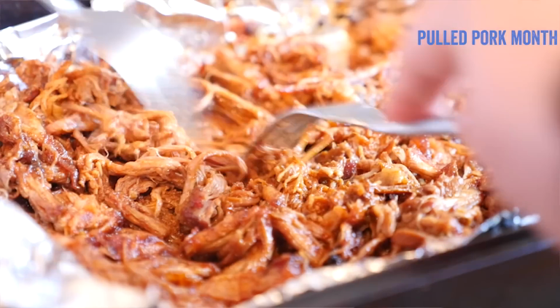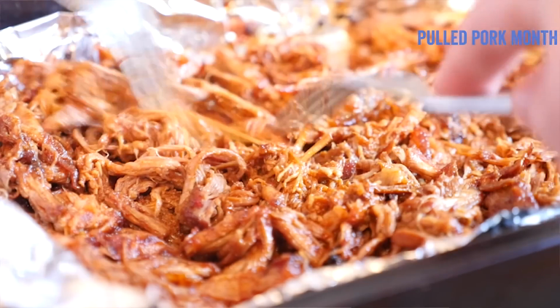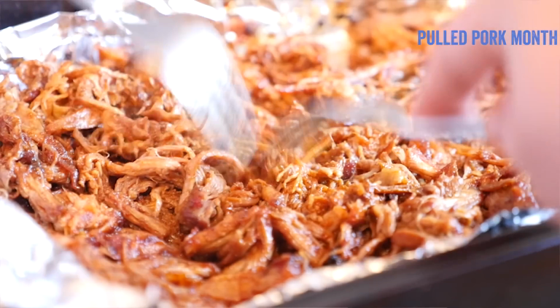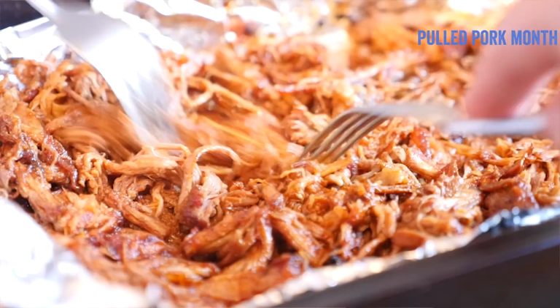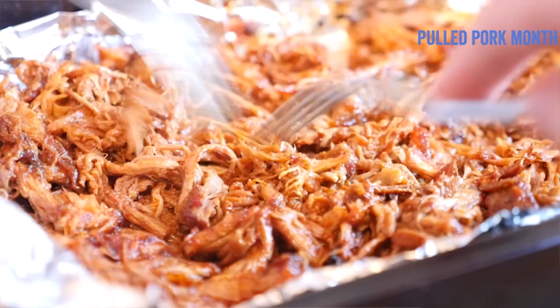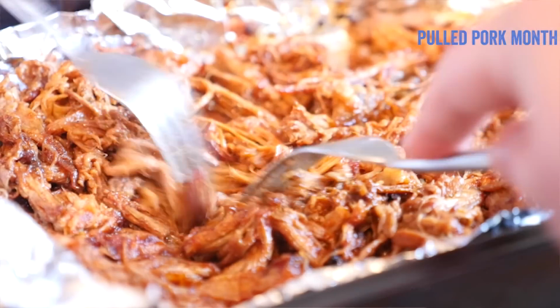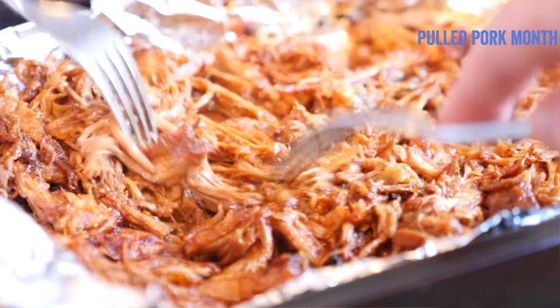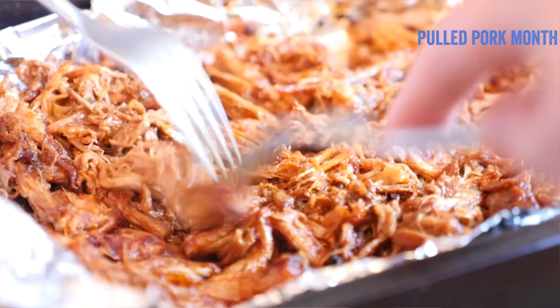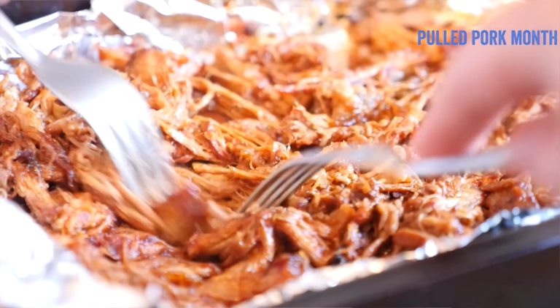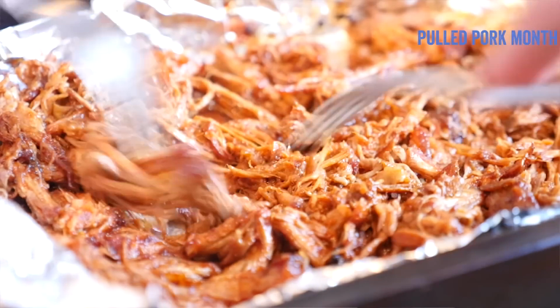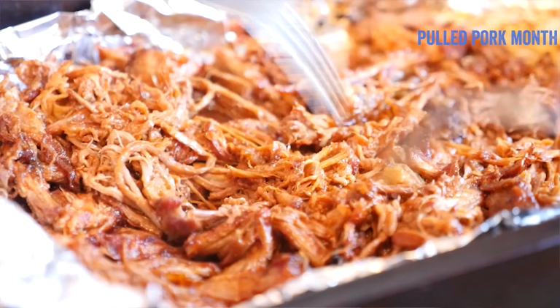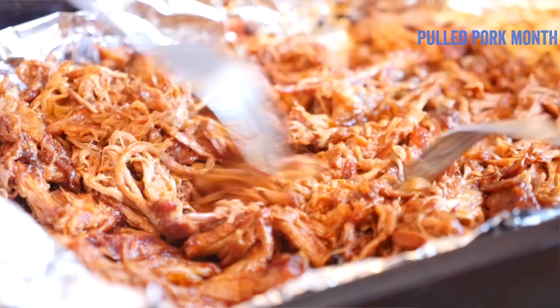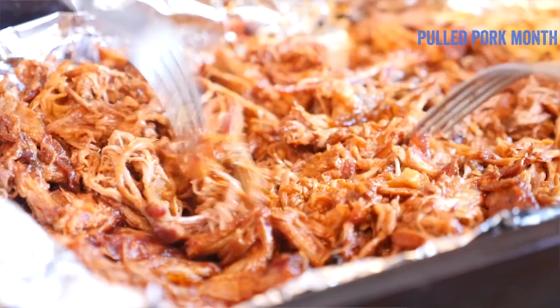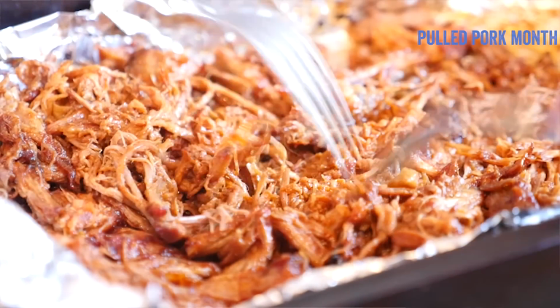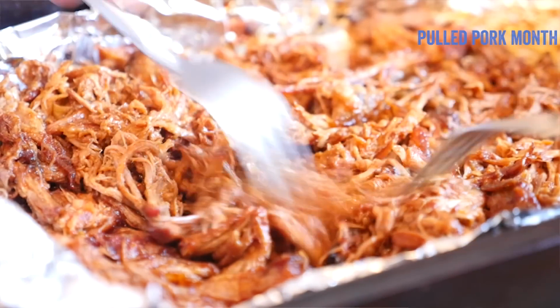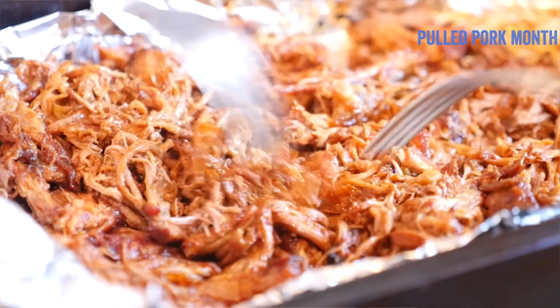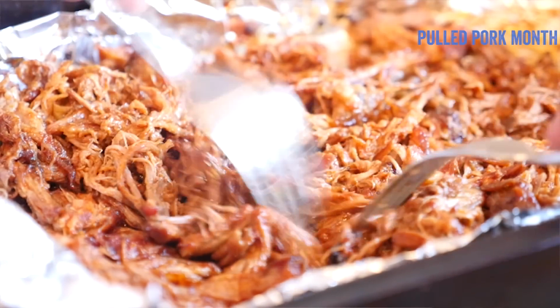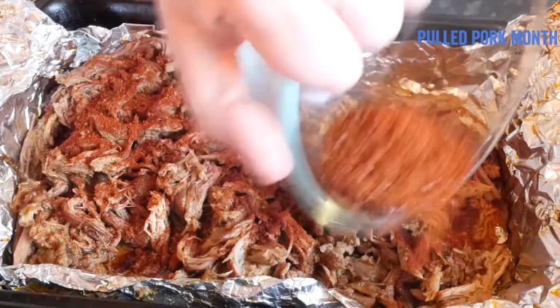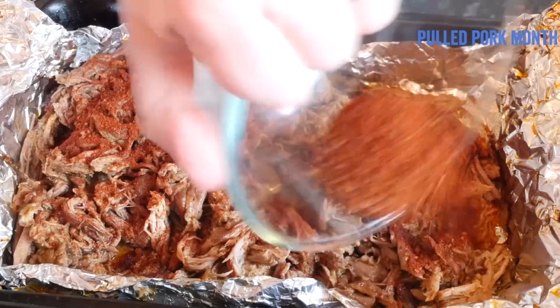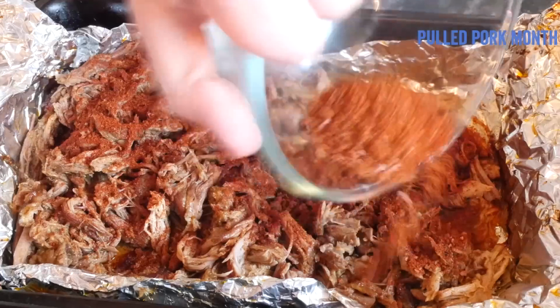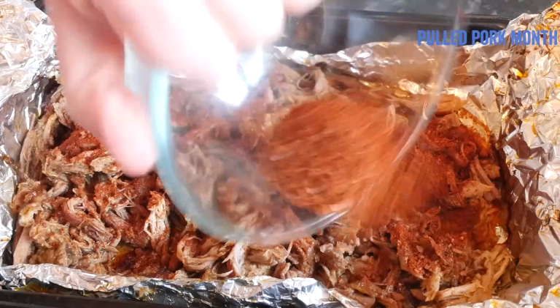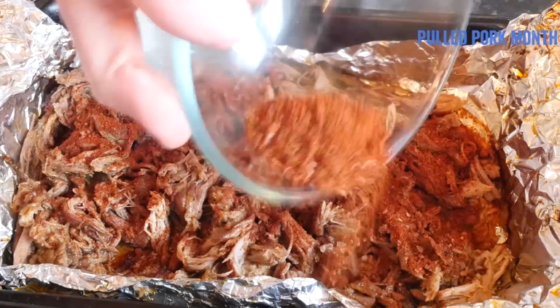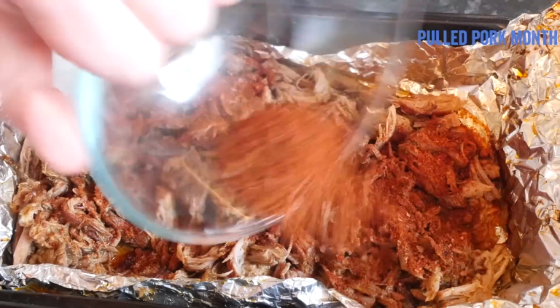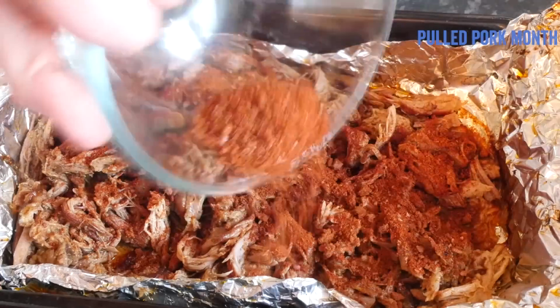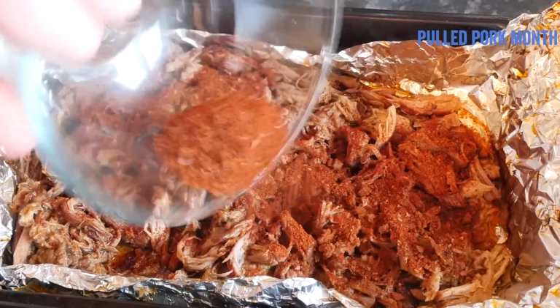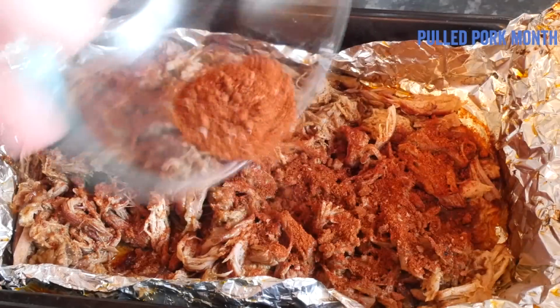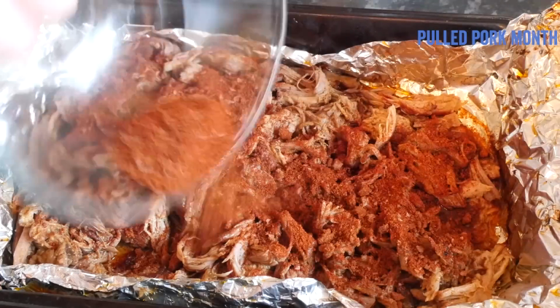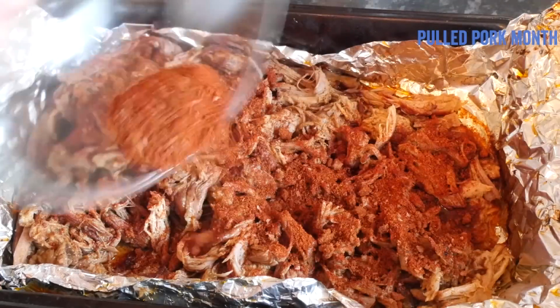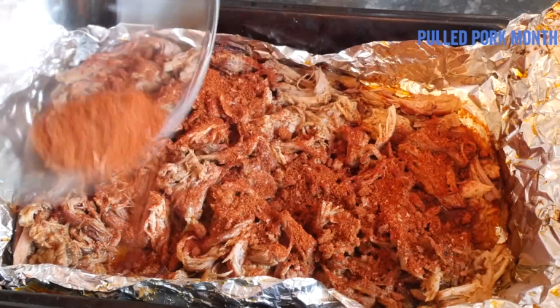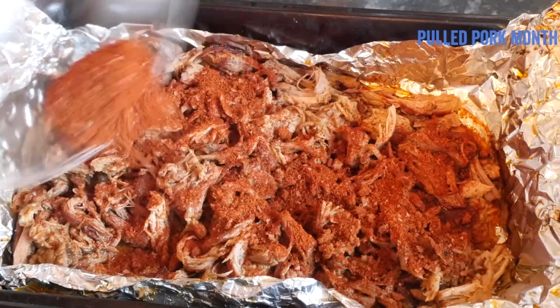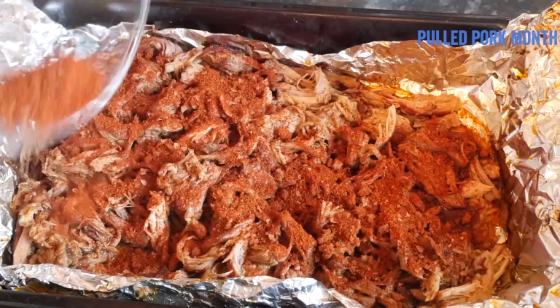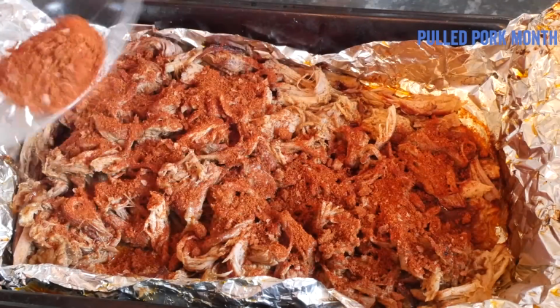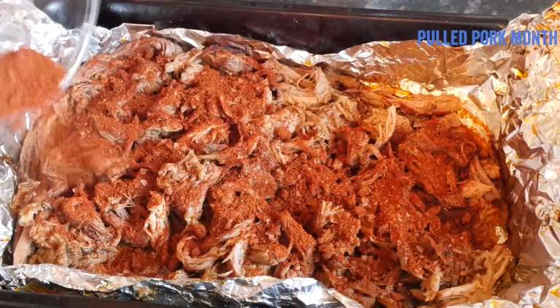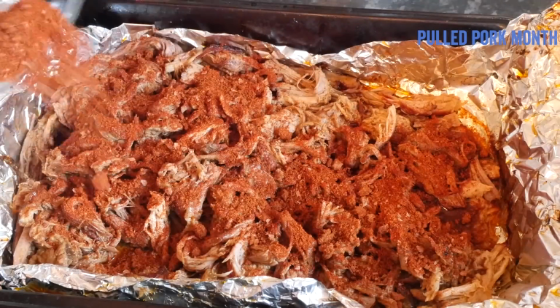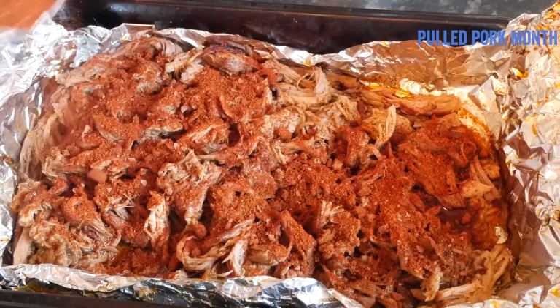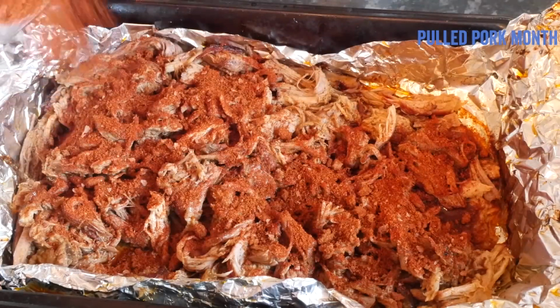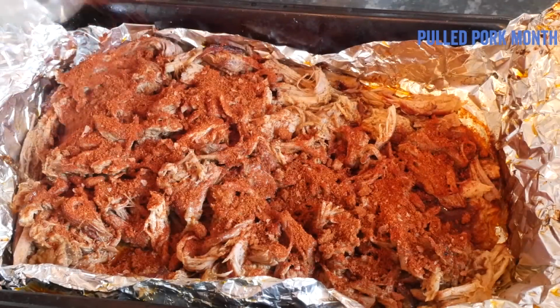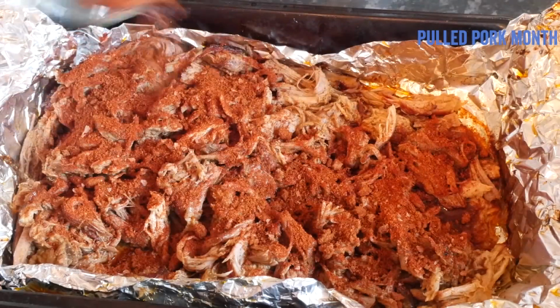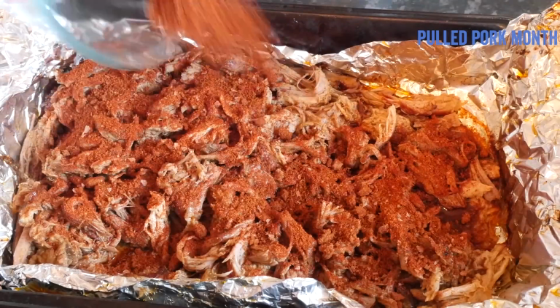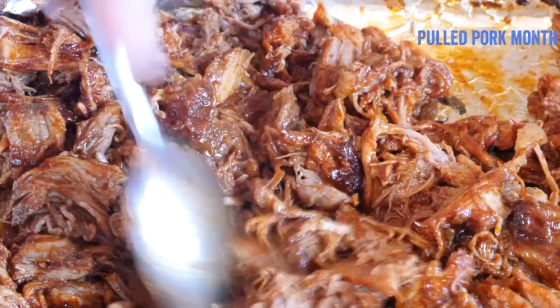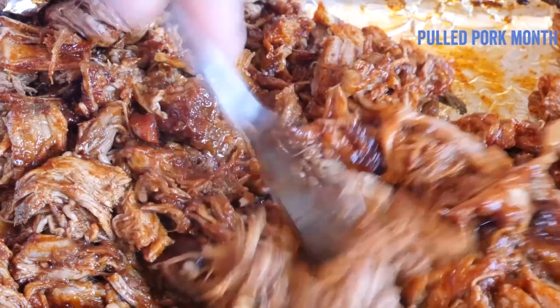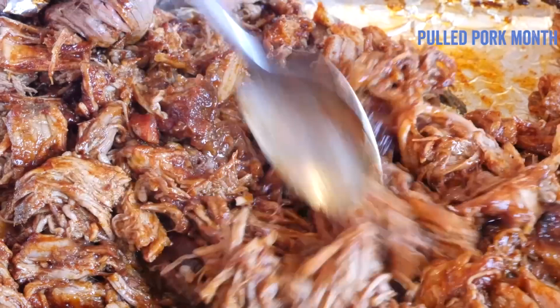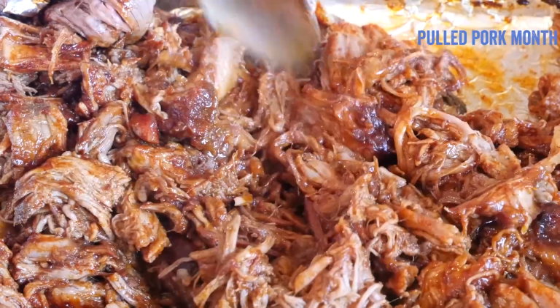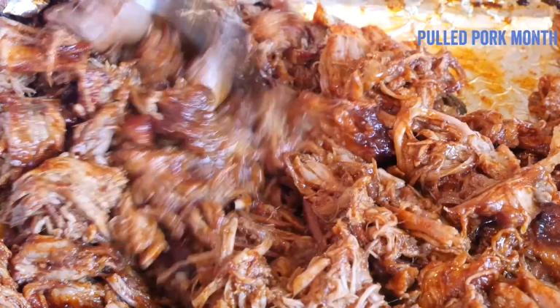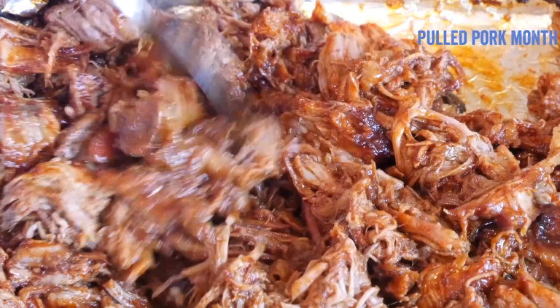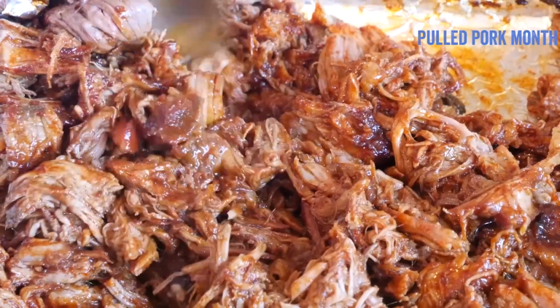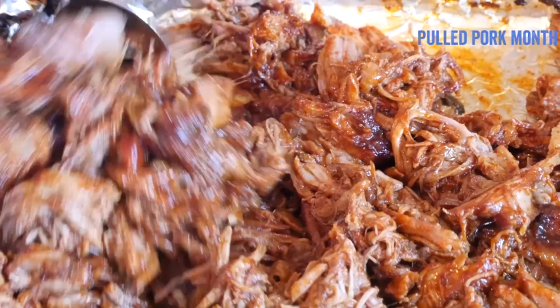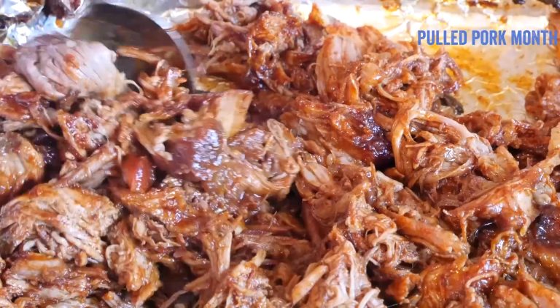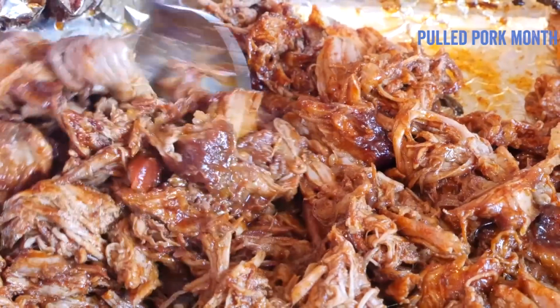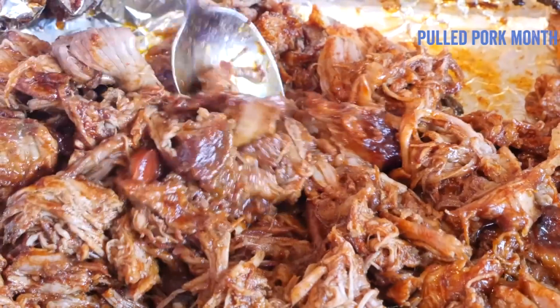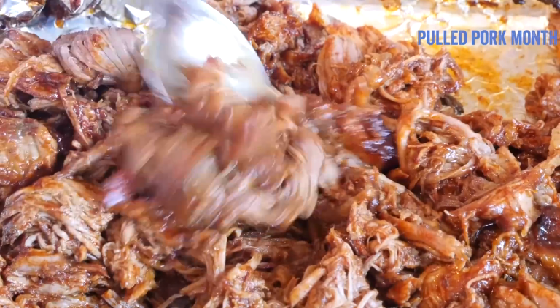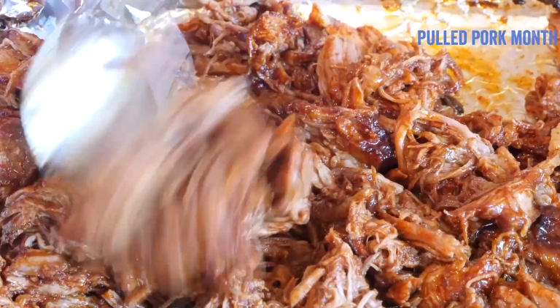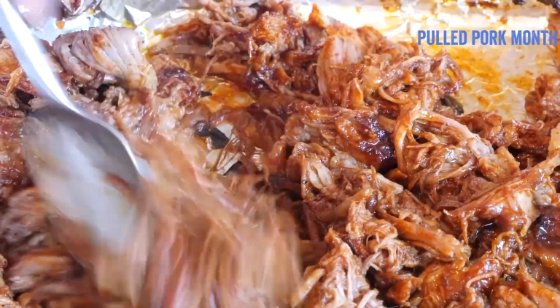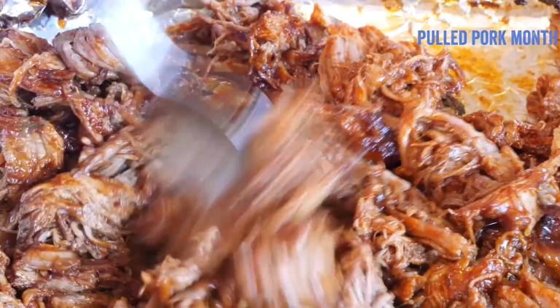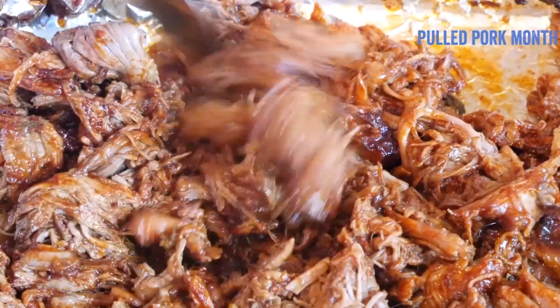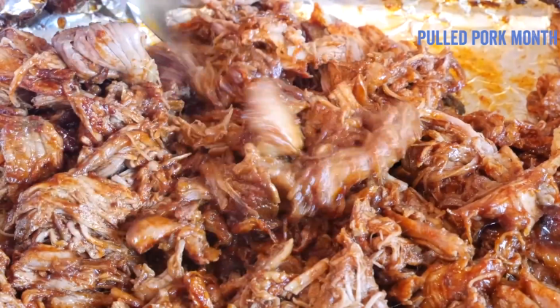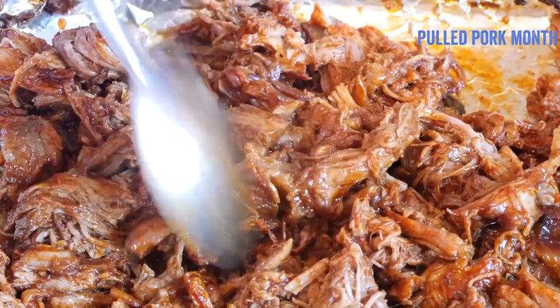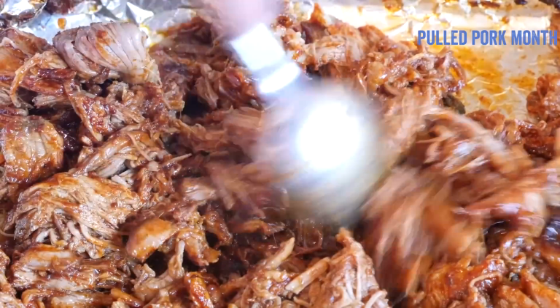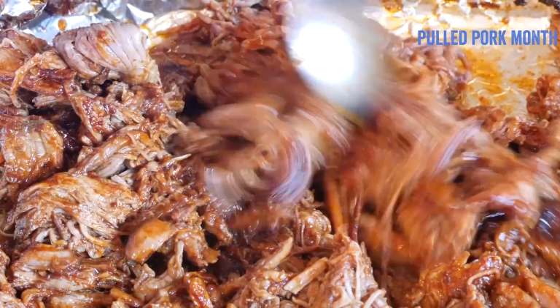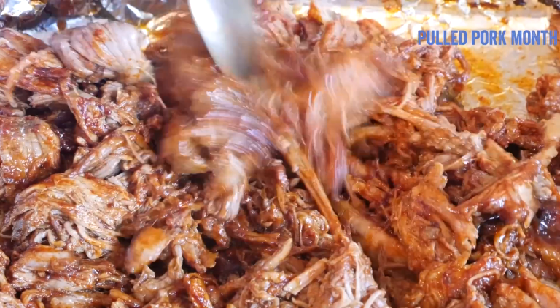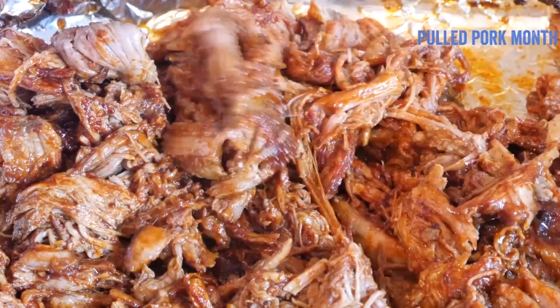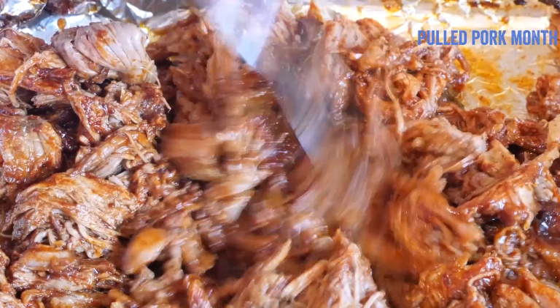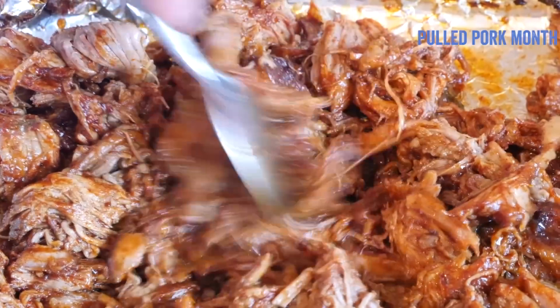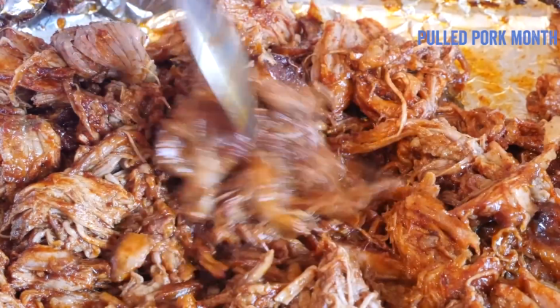It should literally just fall apart. Add the remaining rub, mixing and stirring it in well, ready for serving.